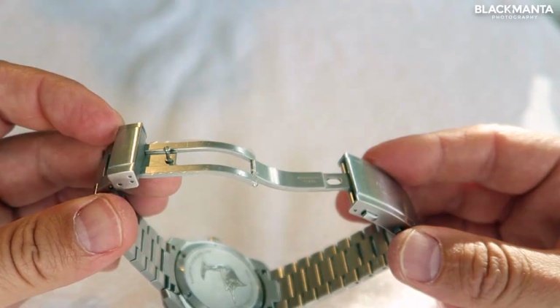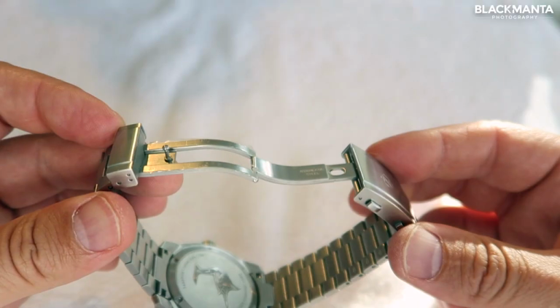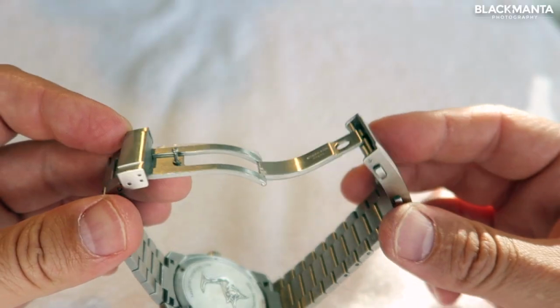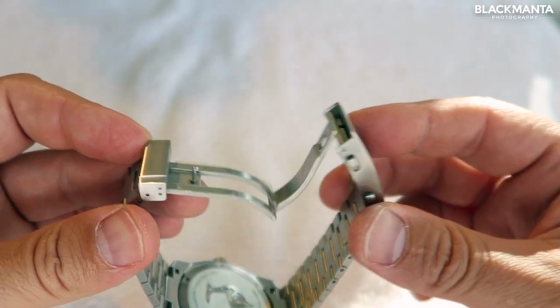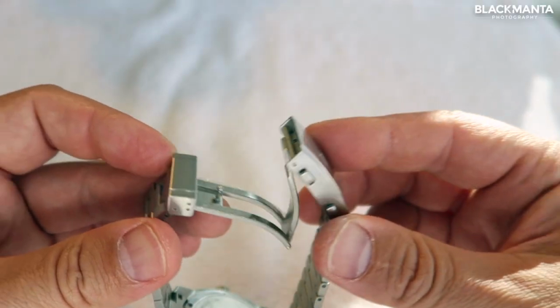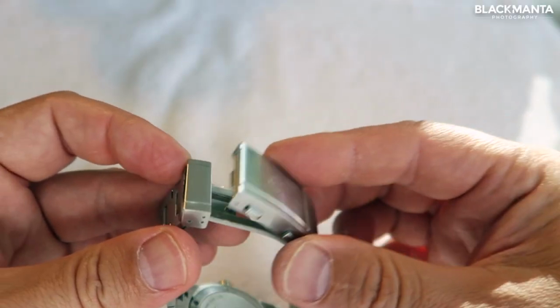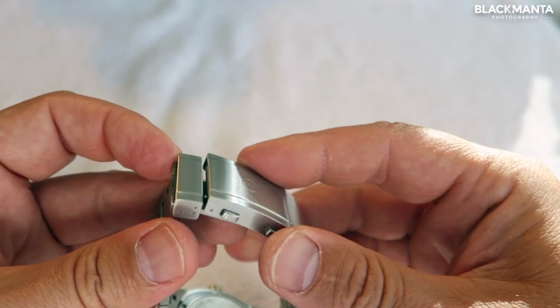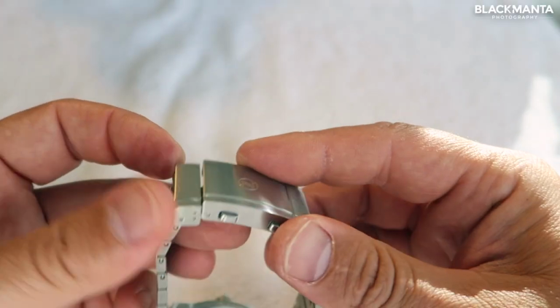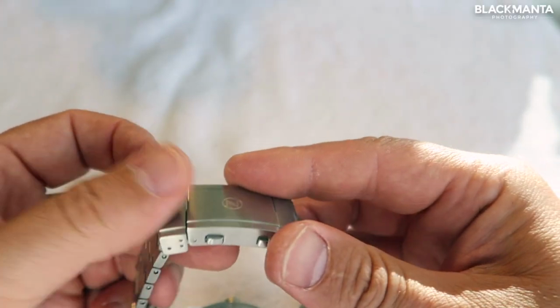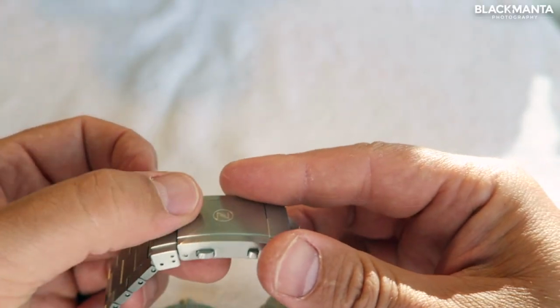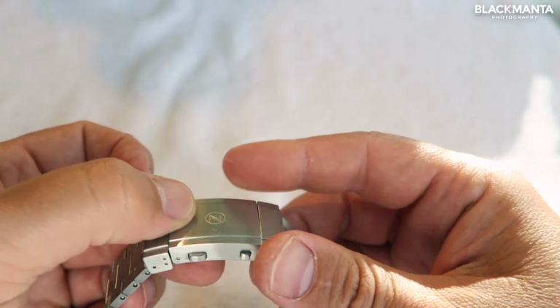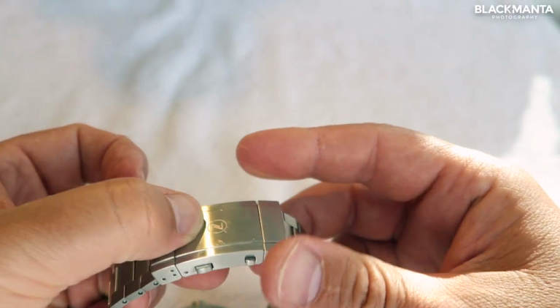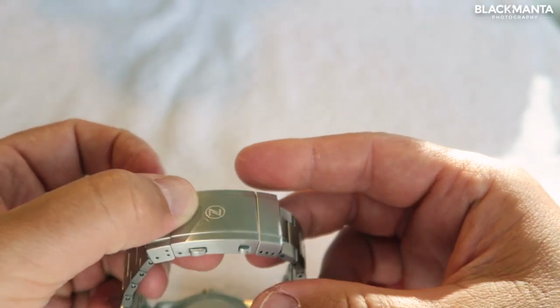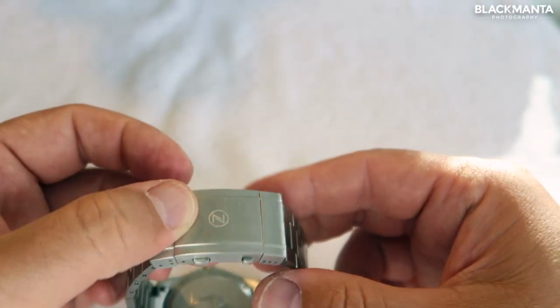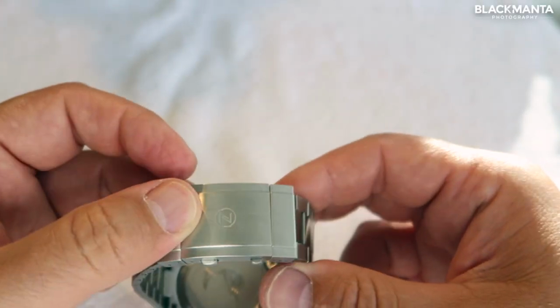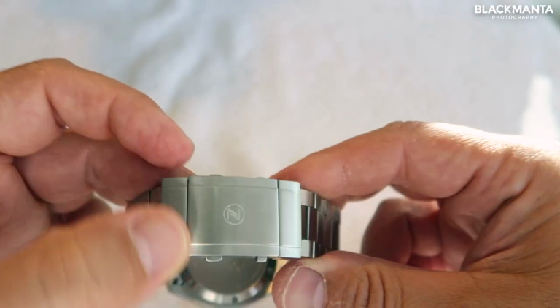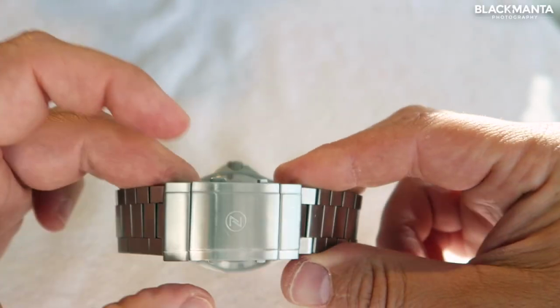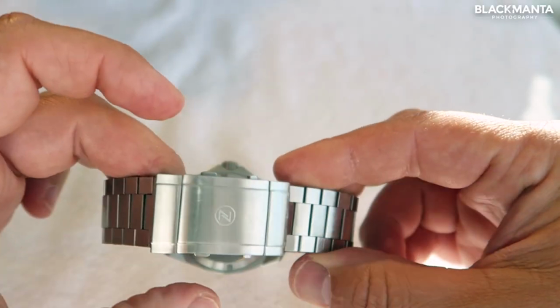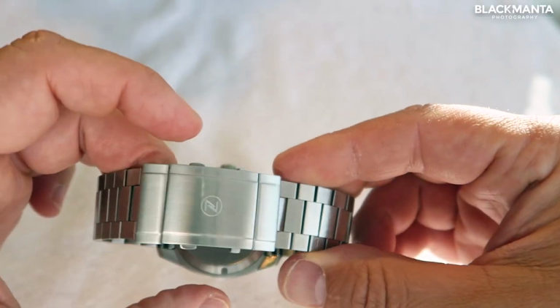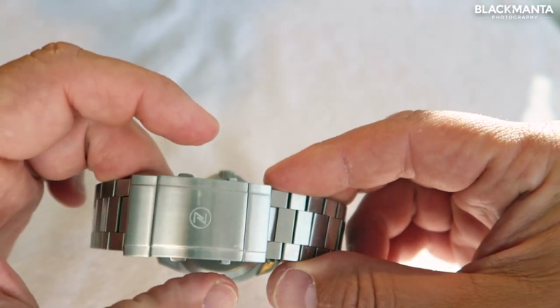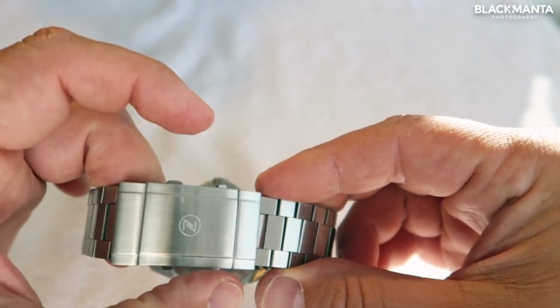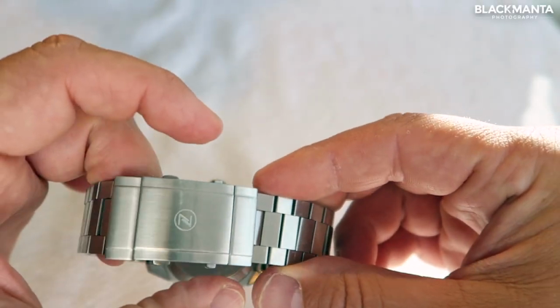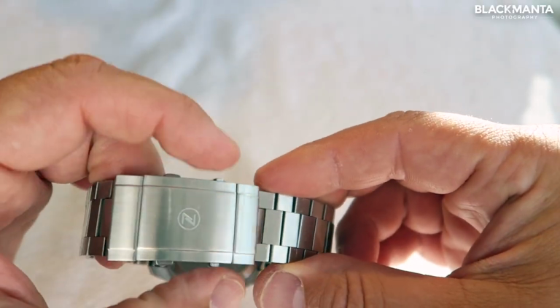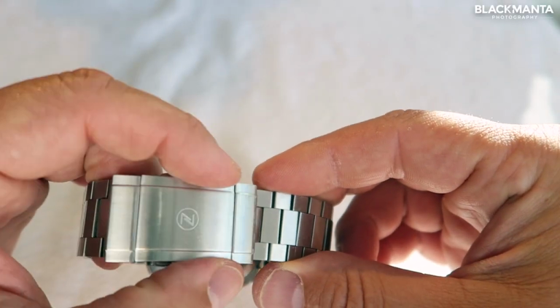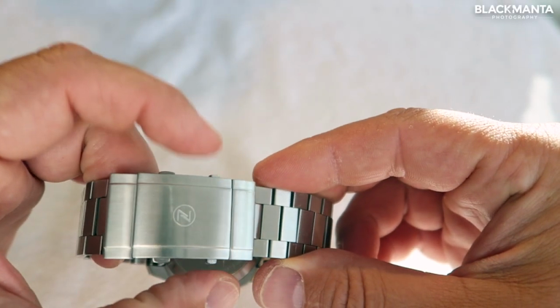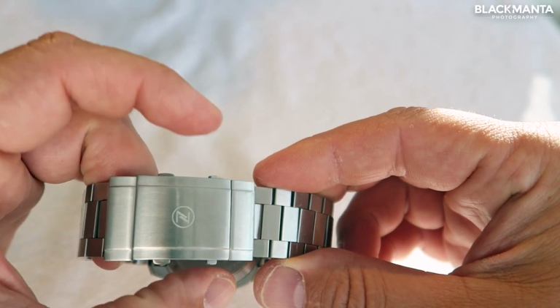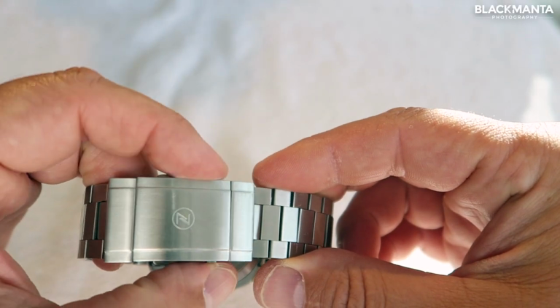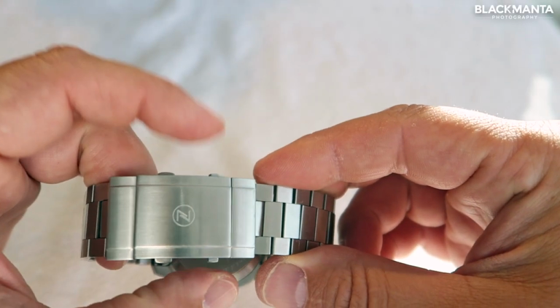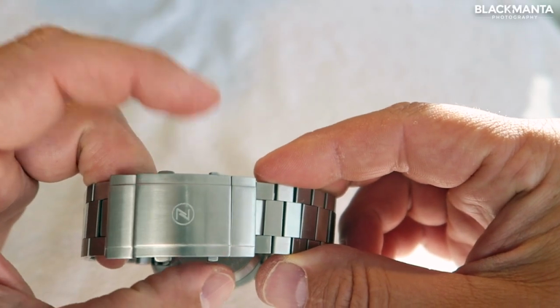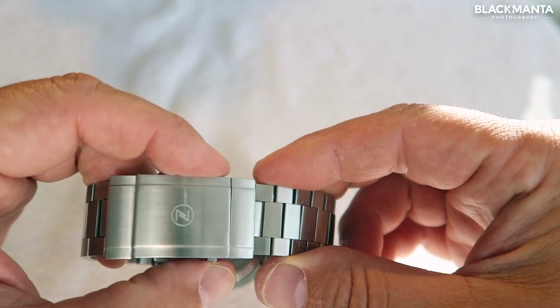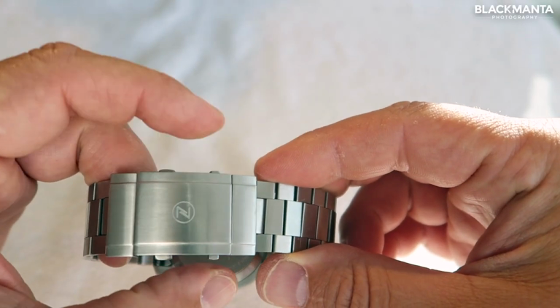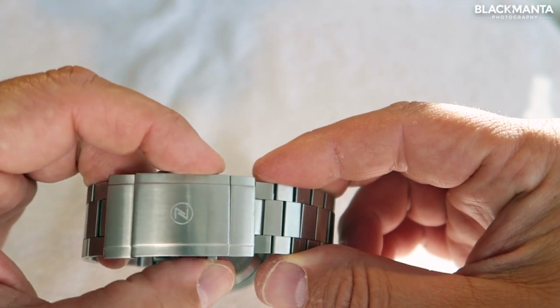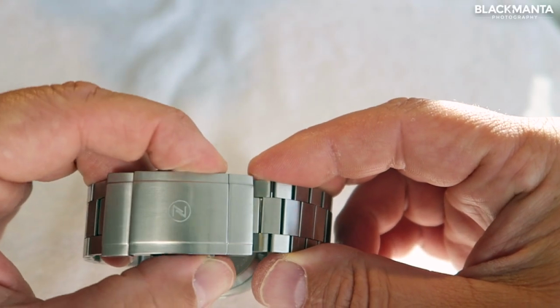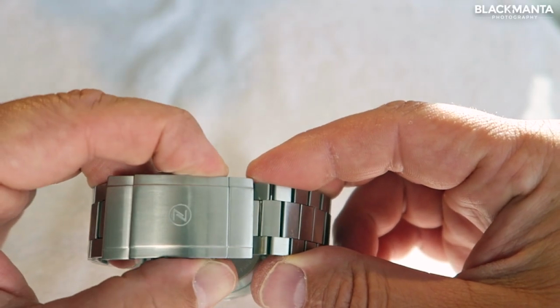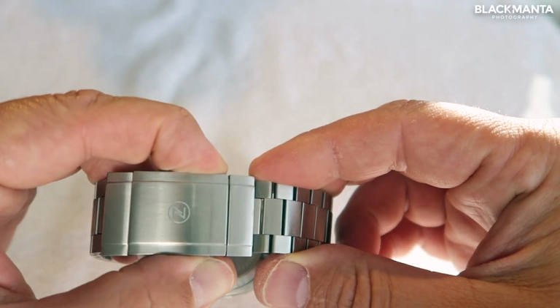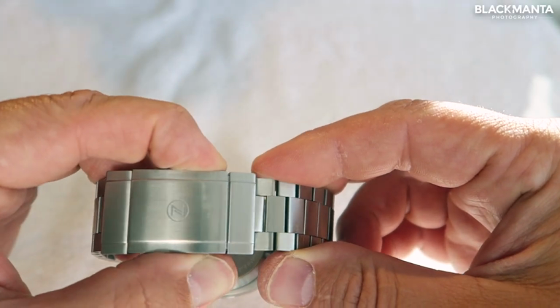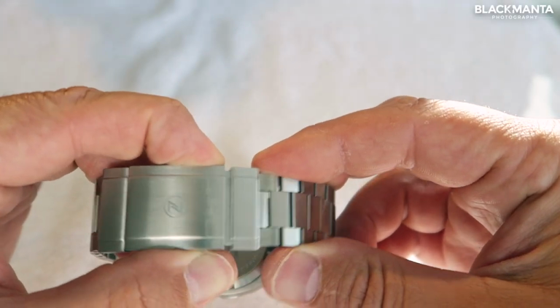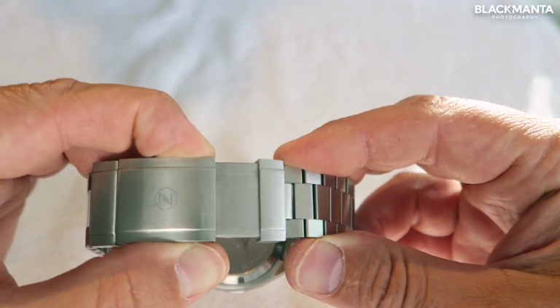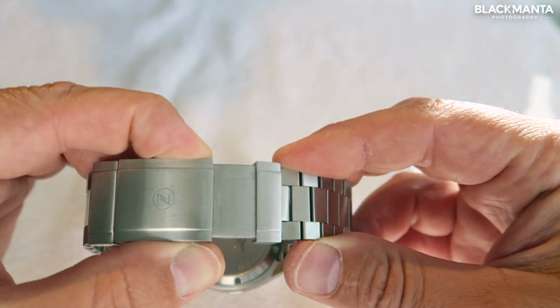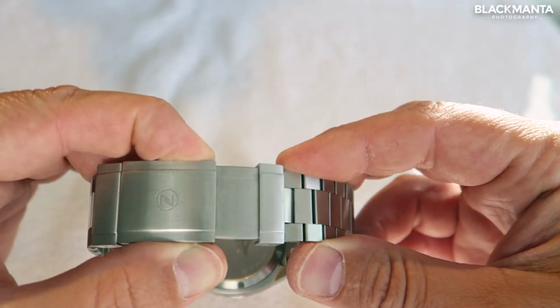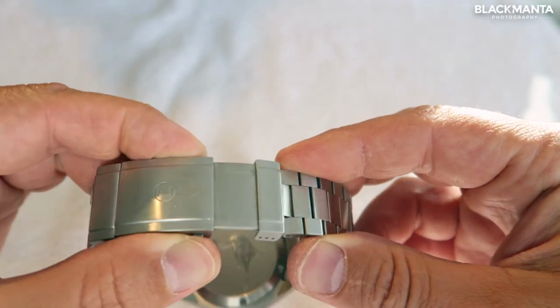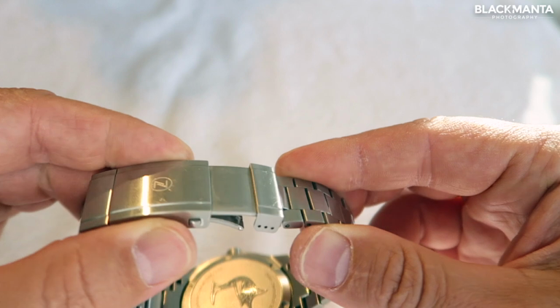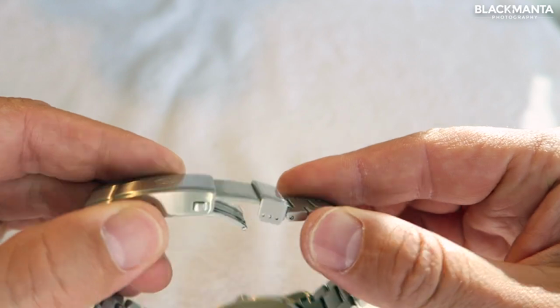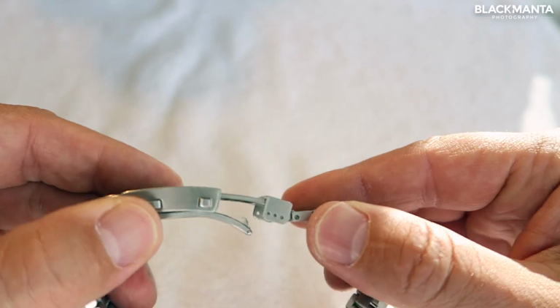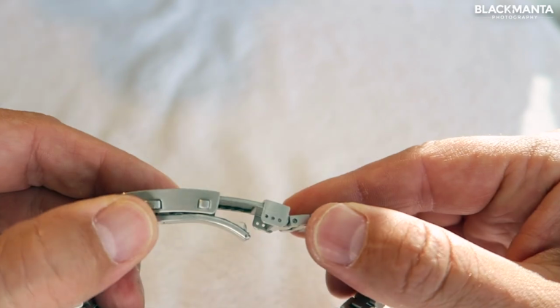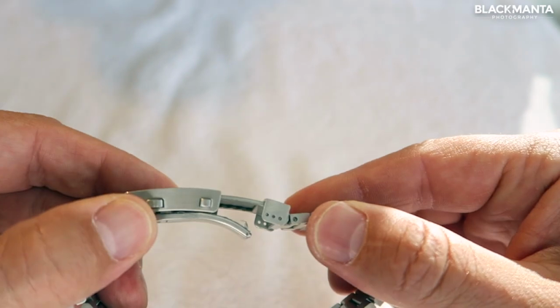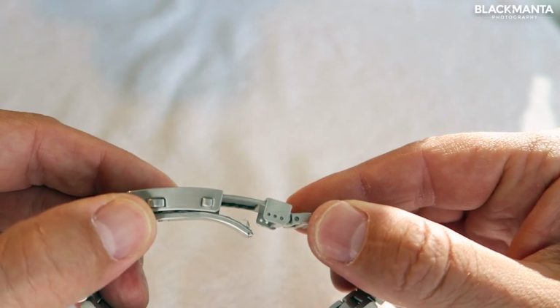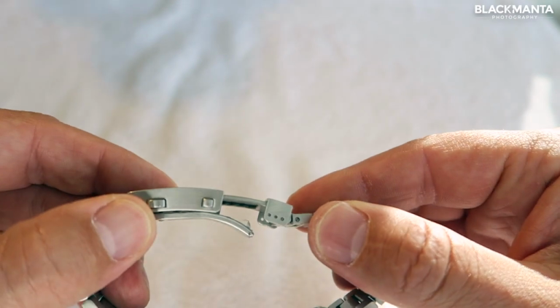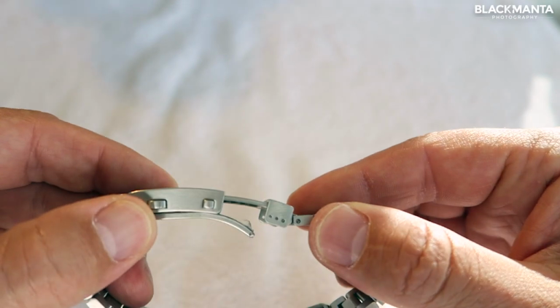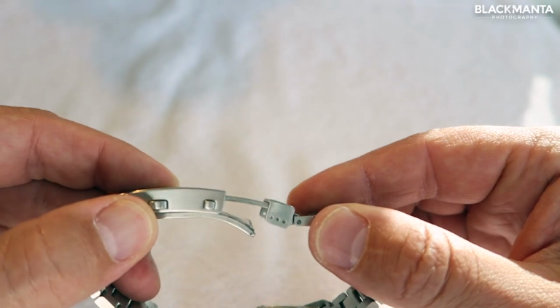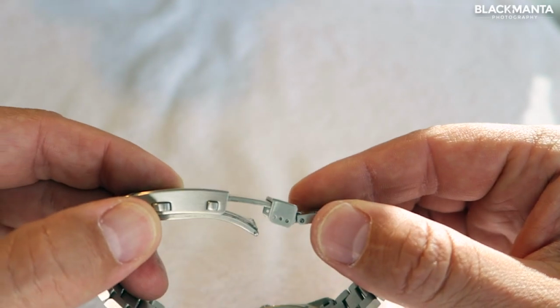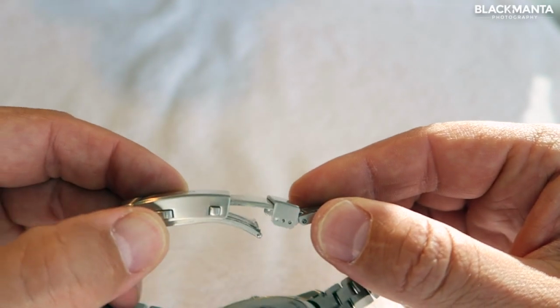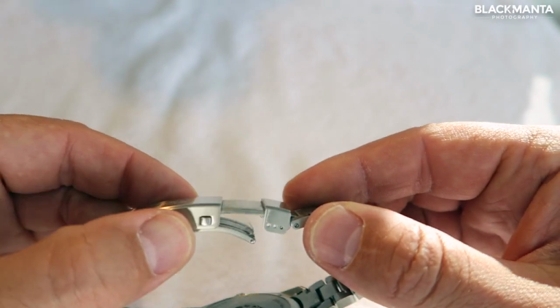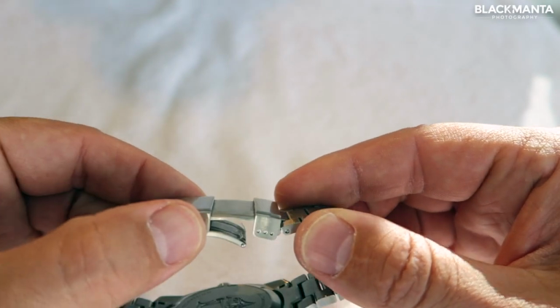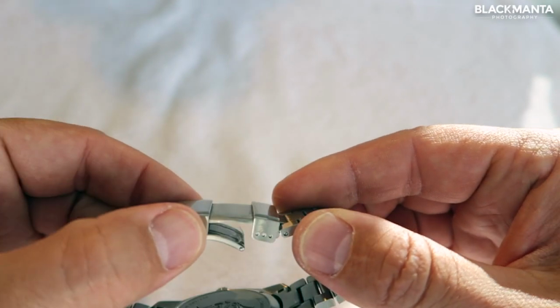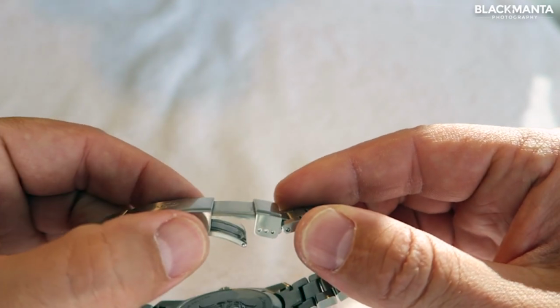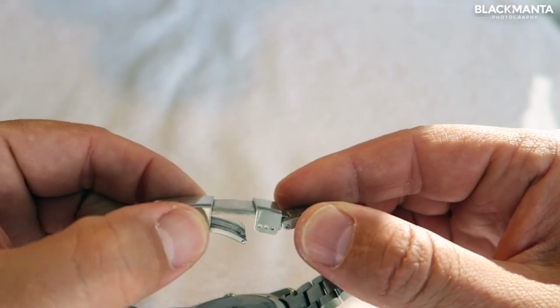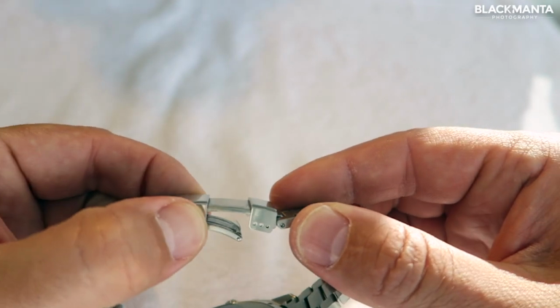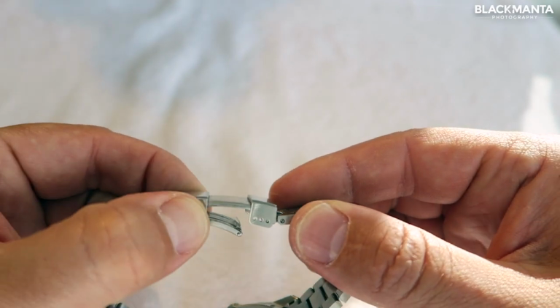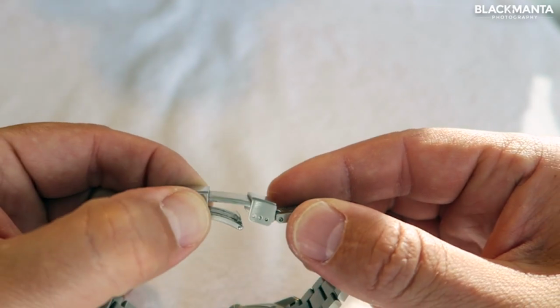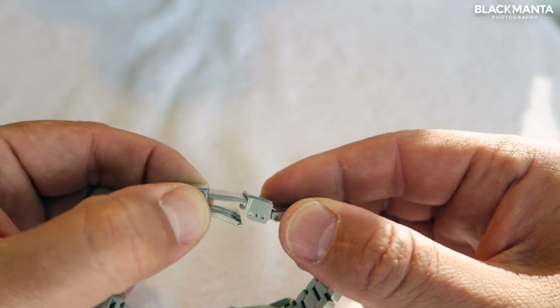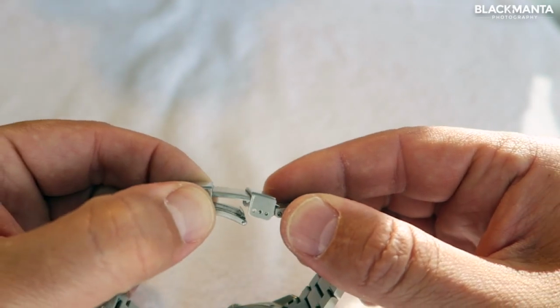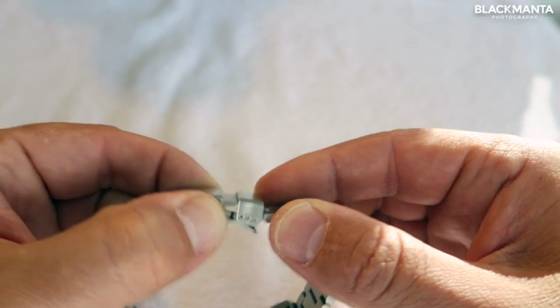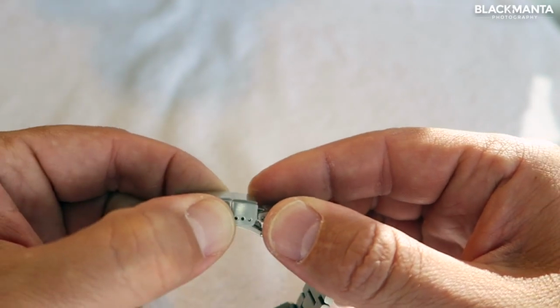The stainless steel strap has this really cool diver extension clasp which extends the strap if you need to wear it over a wetsuit.